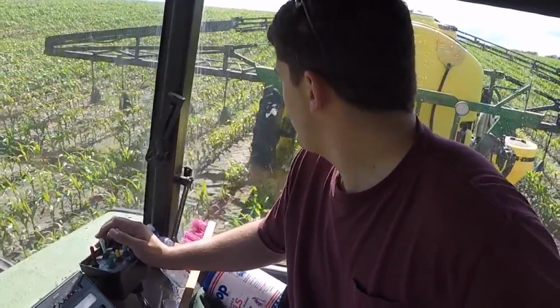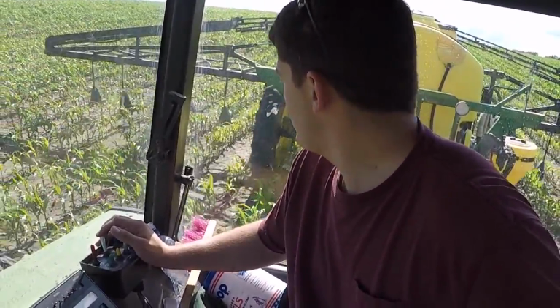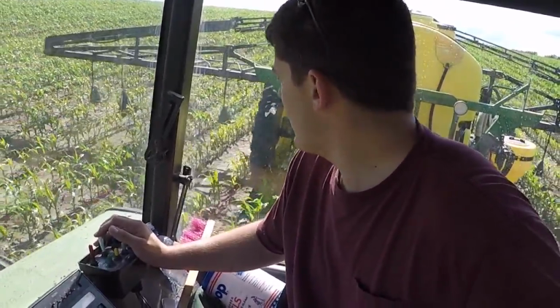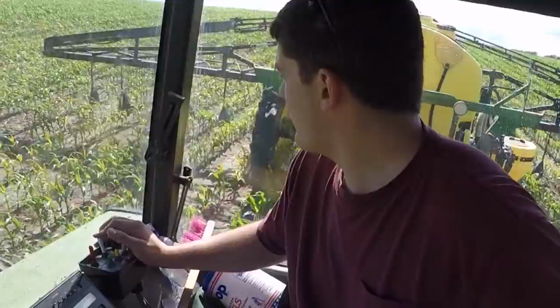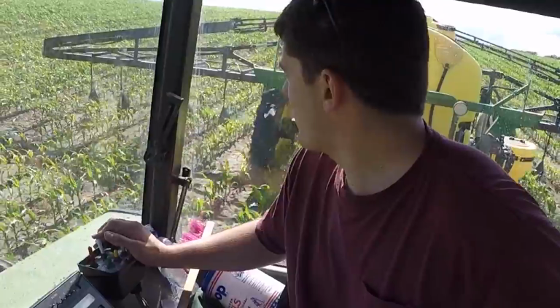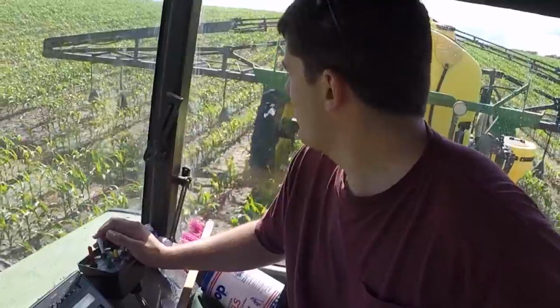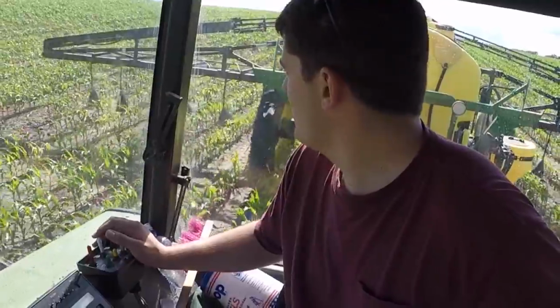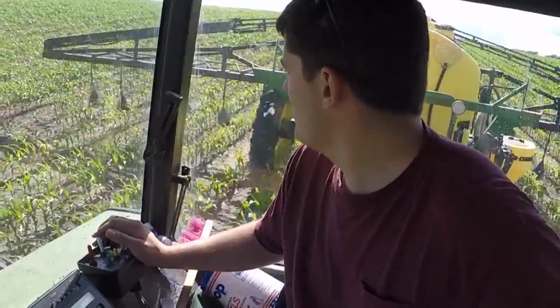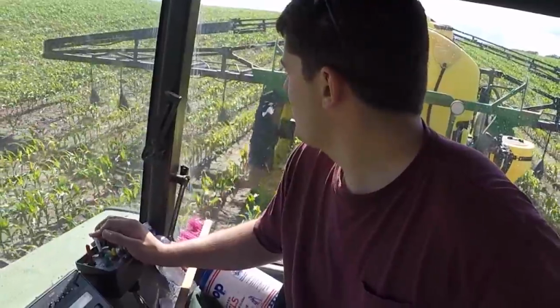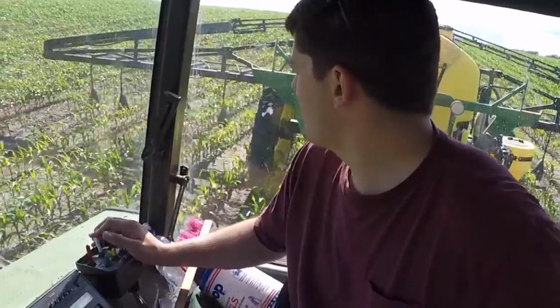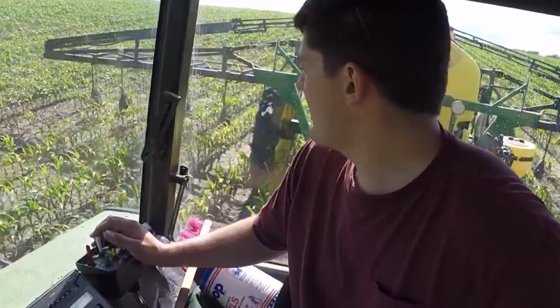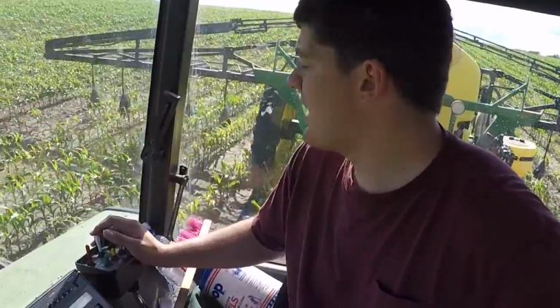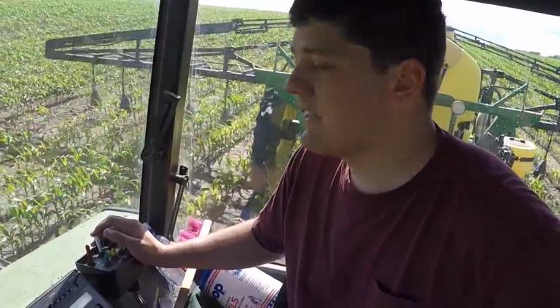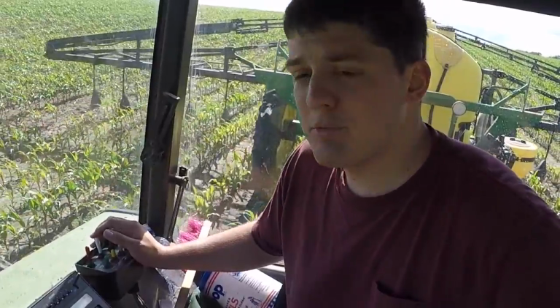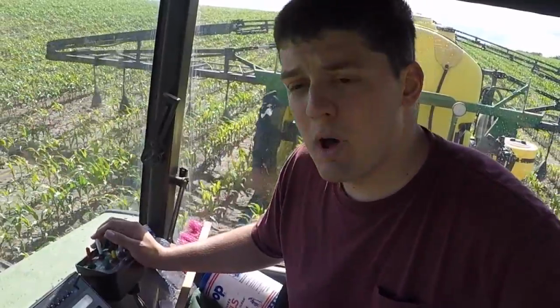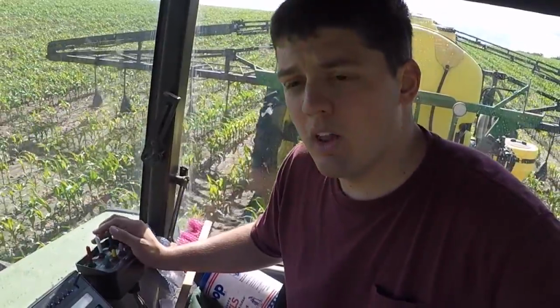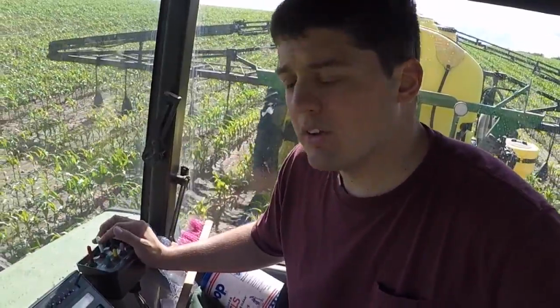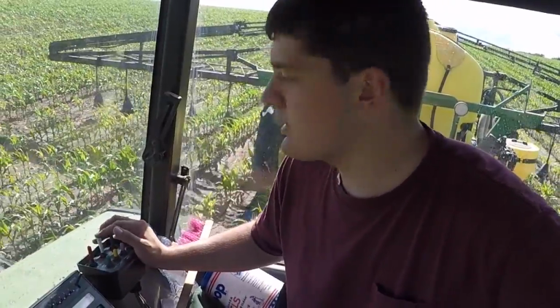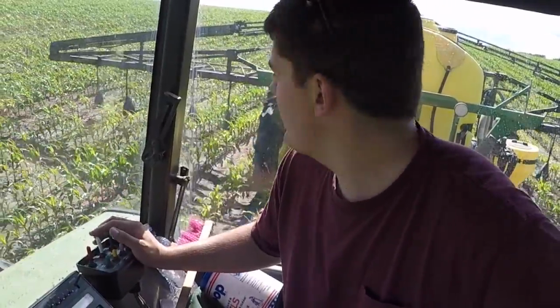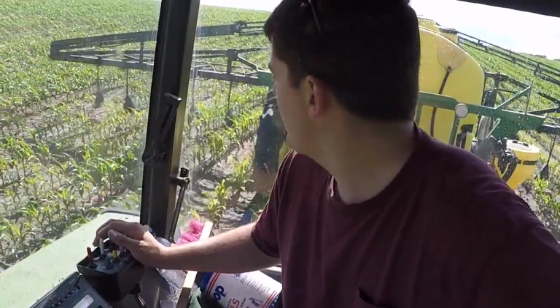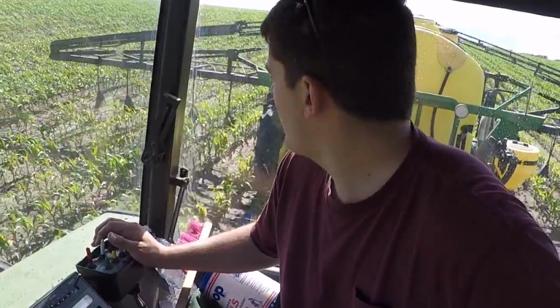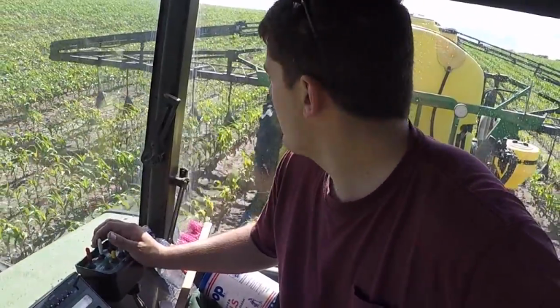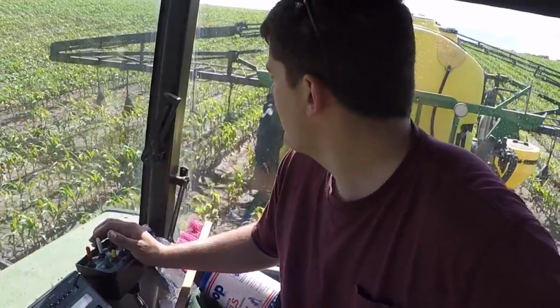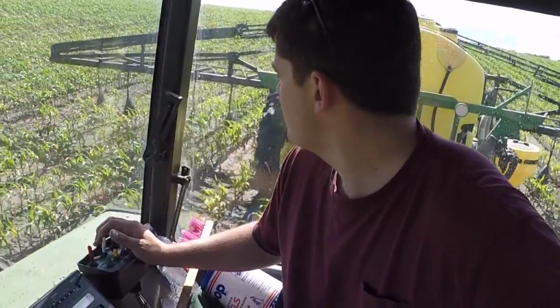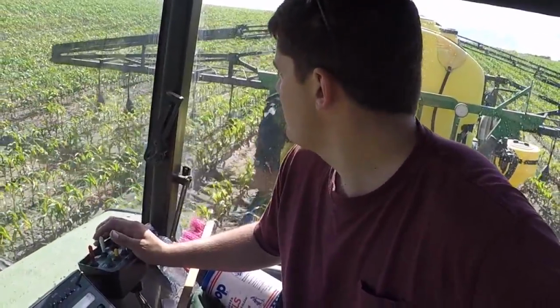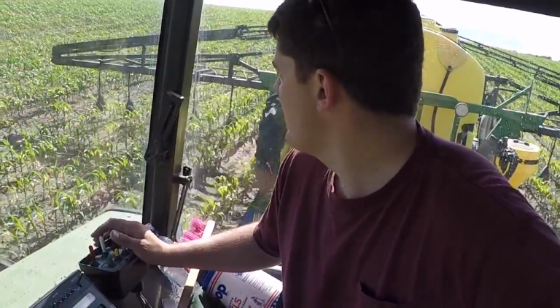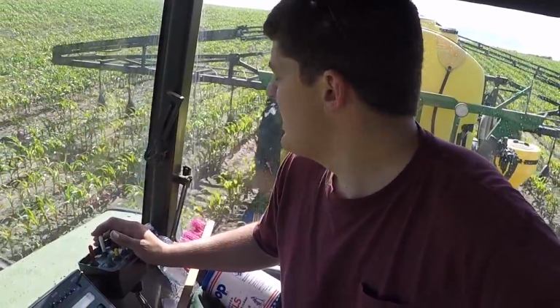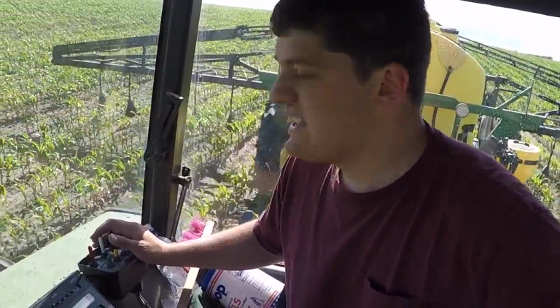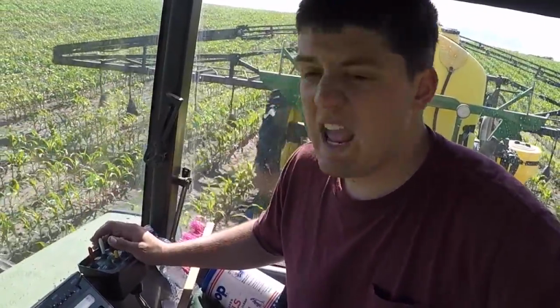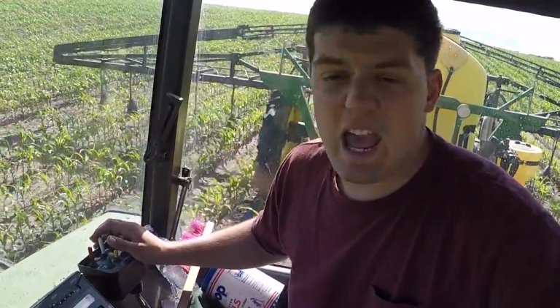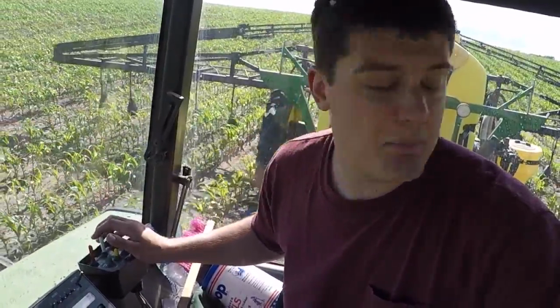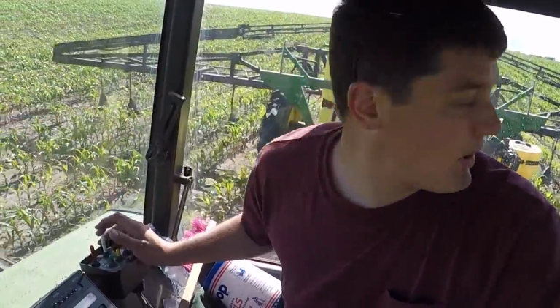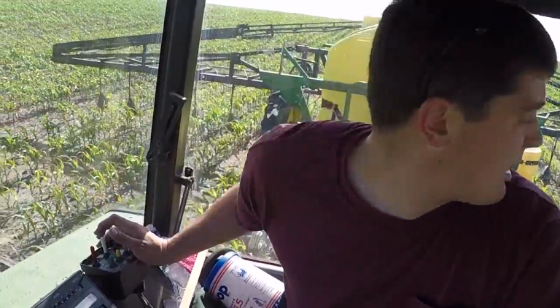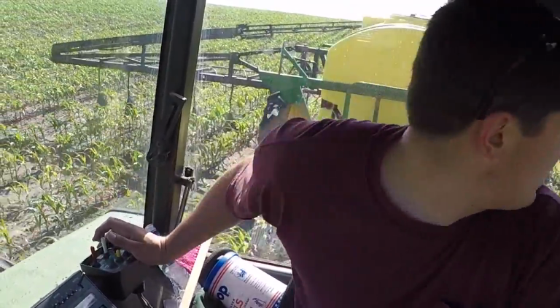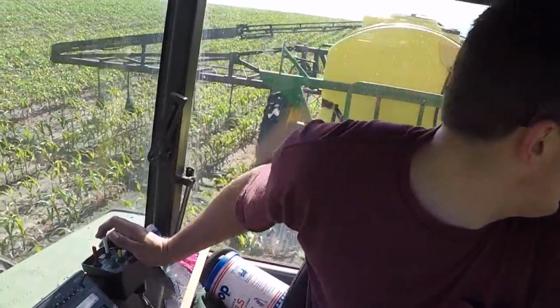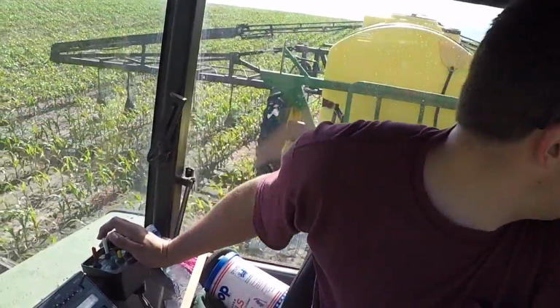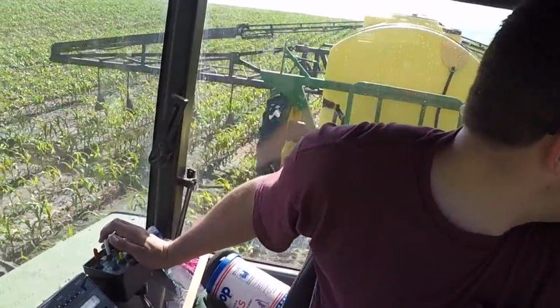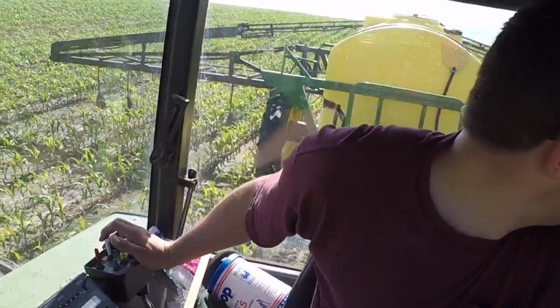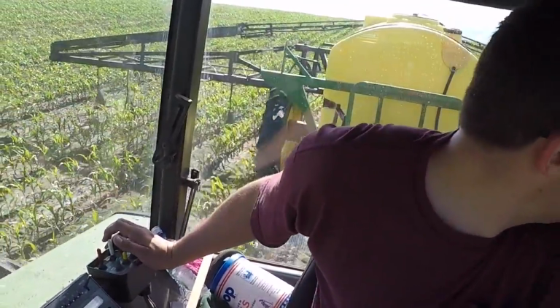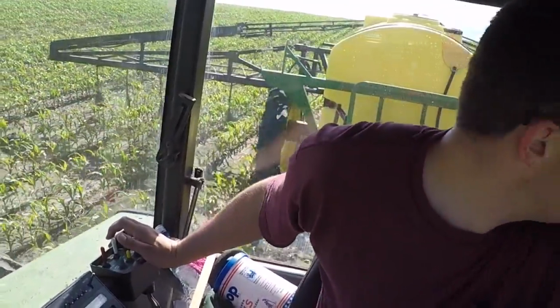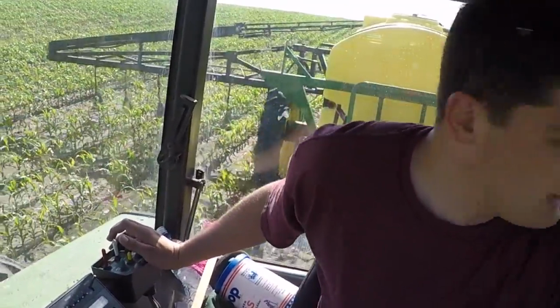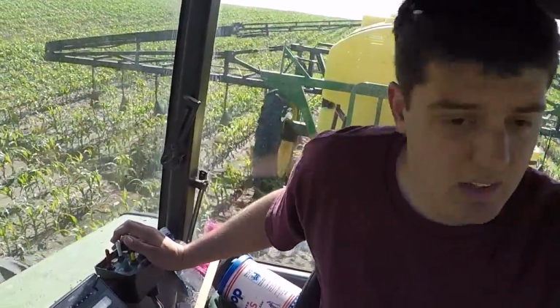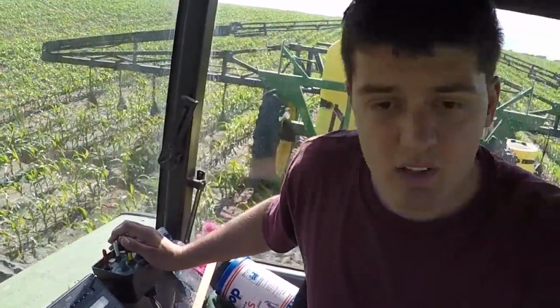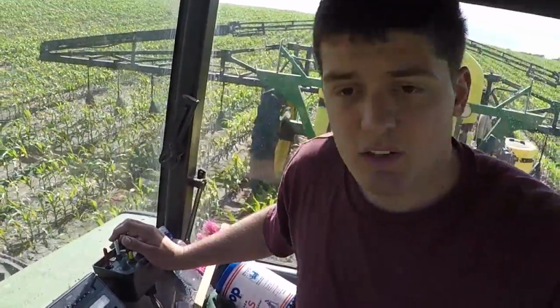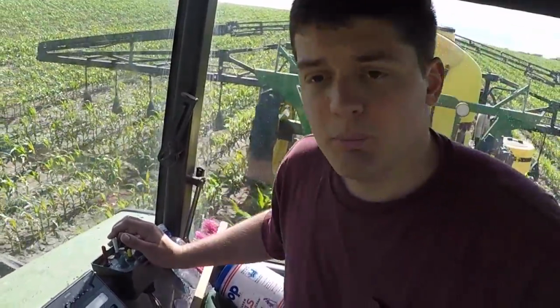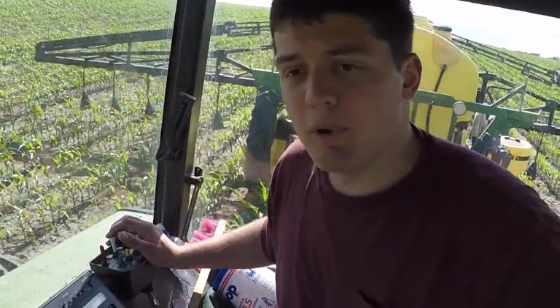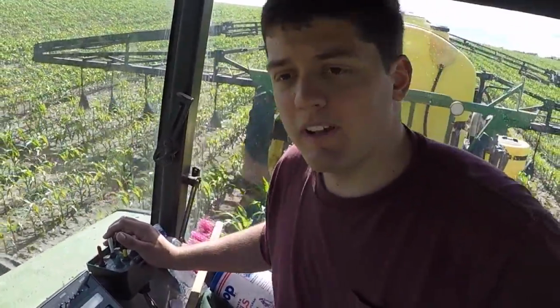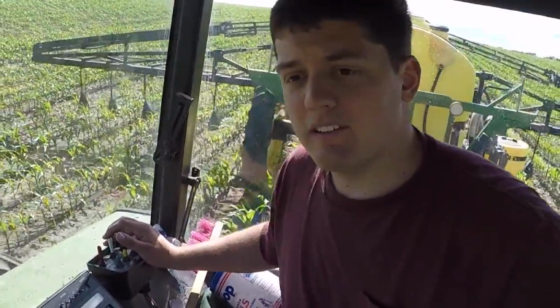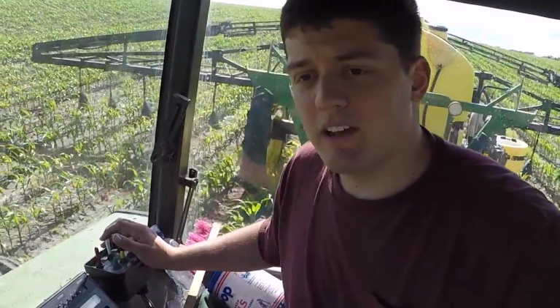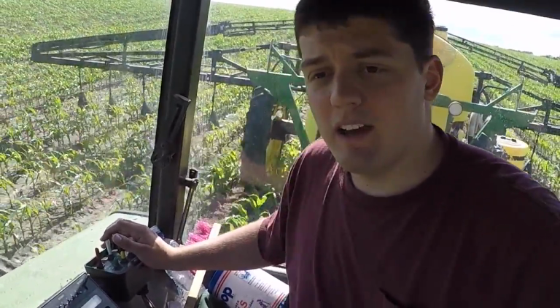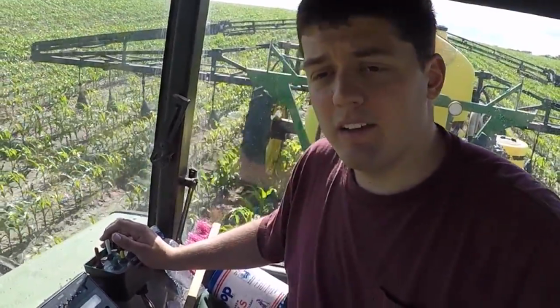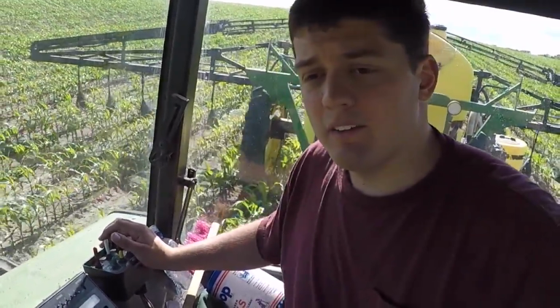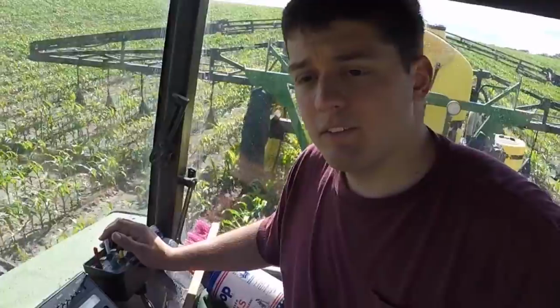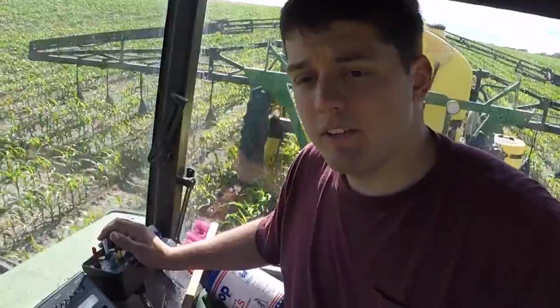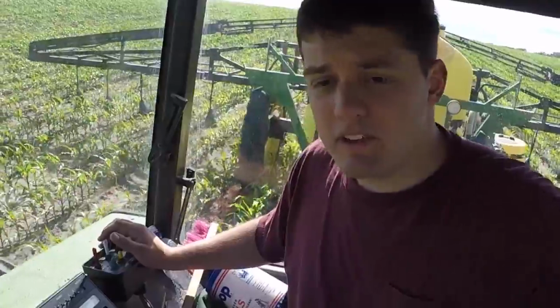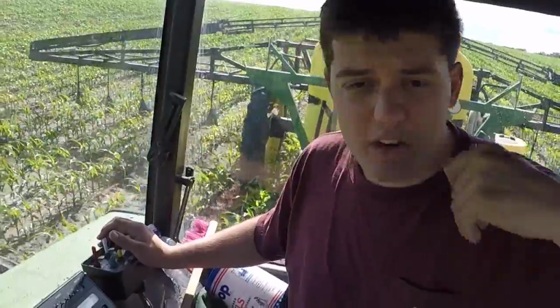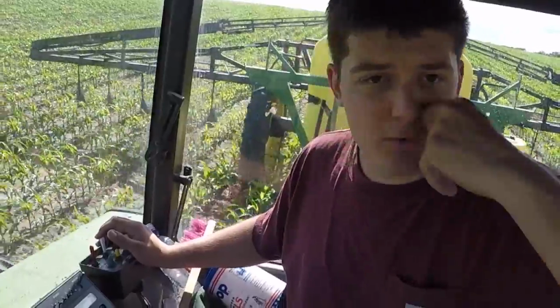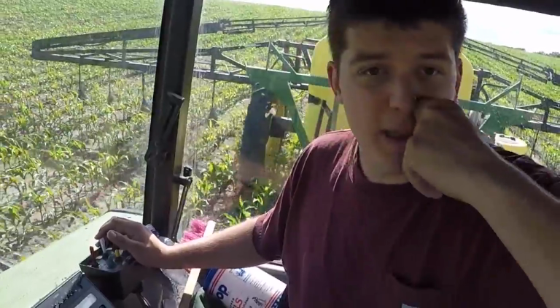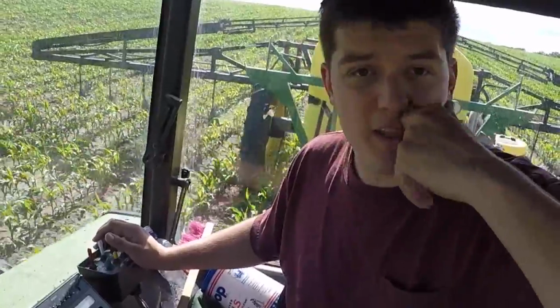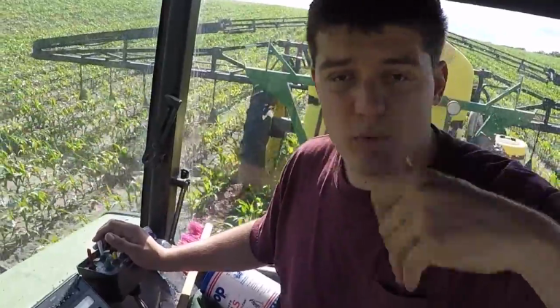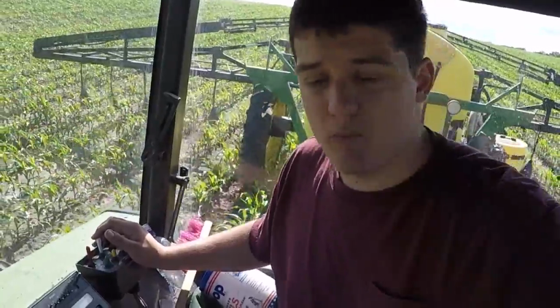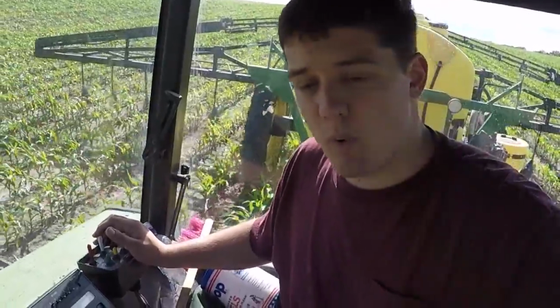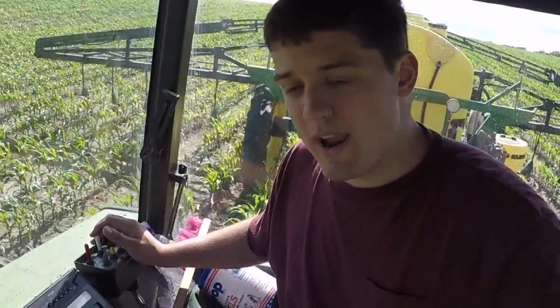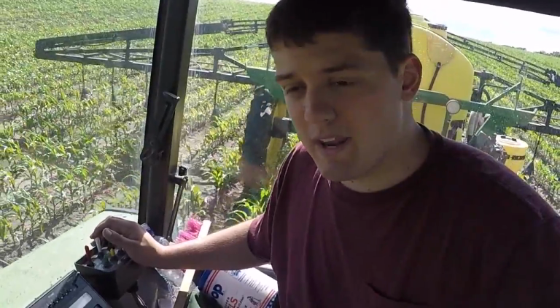We're out here throwing it on, giving that corn a little boost. Is it on the smaller side of the corn? Yeah, probably. But in years past, we've waited.